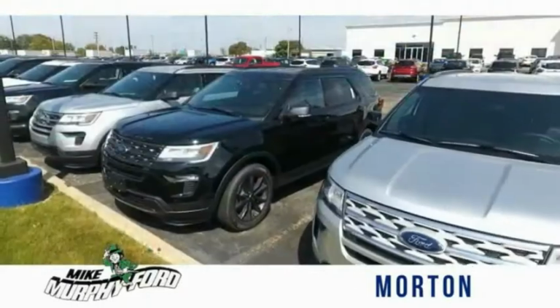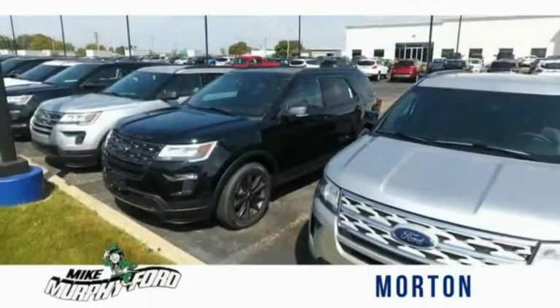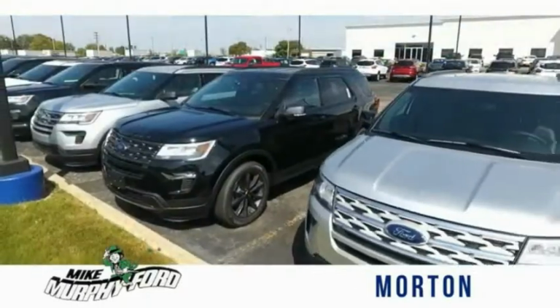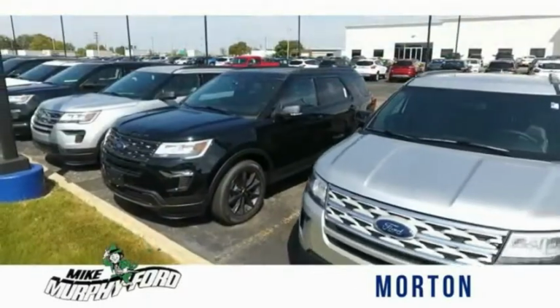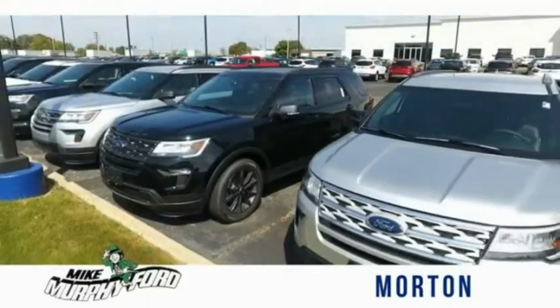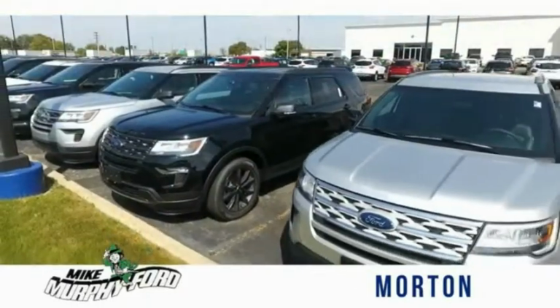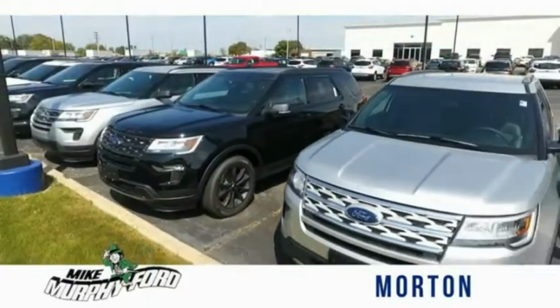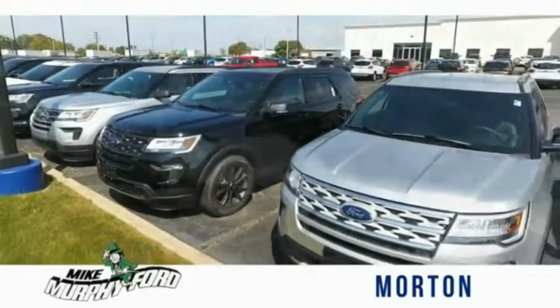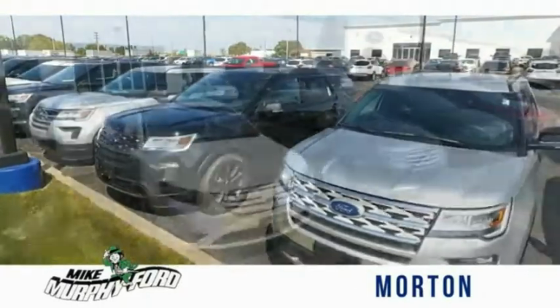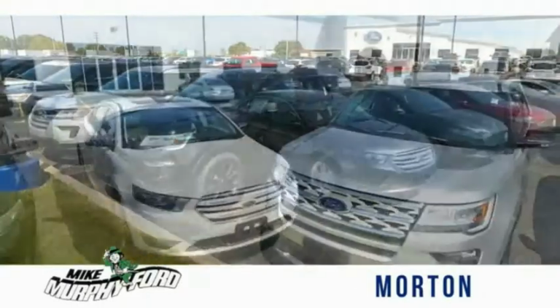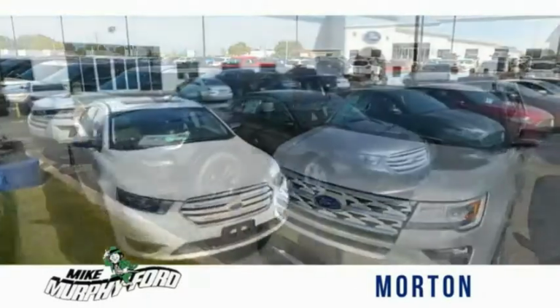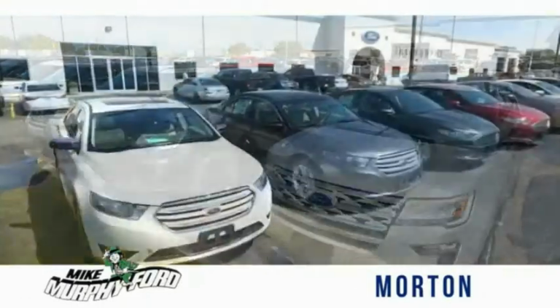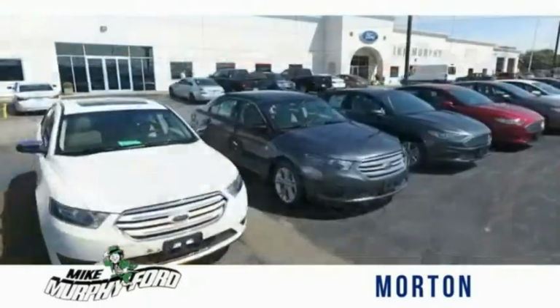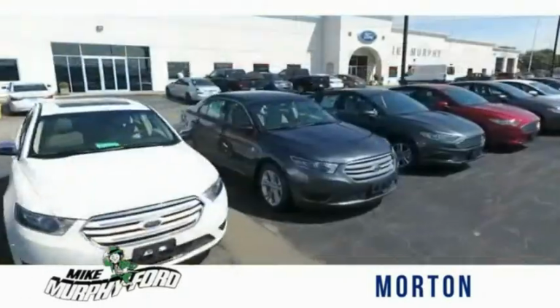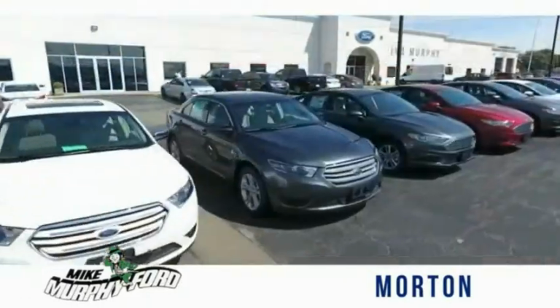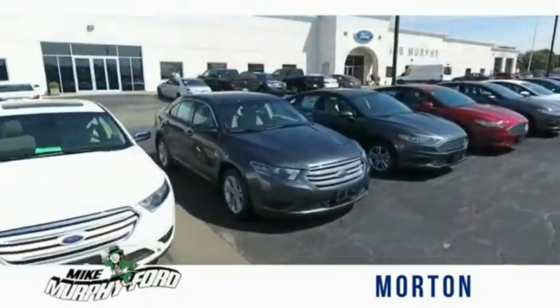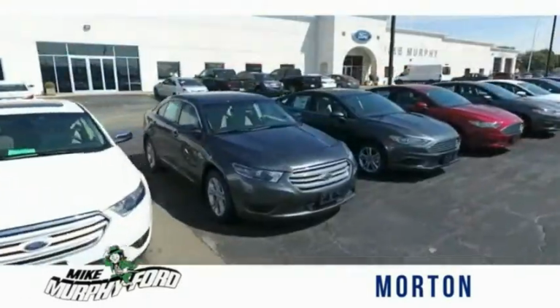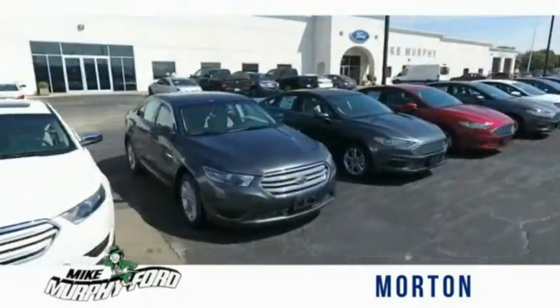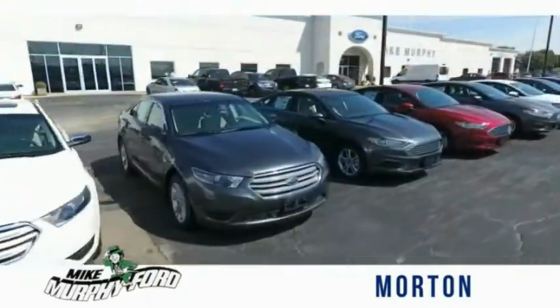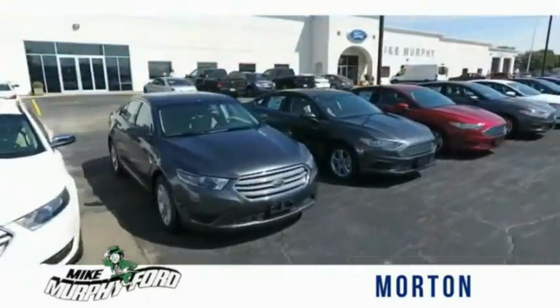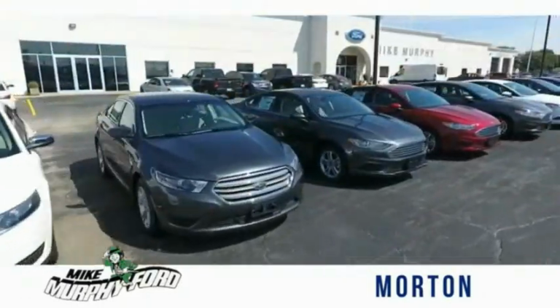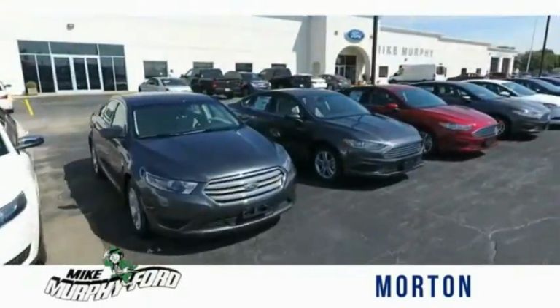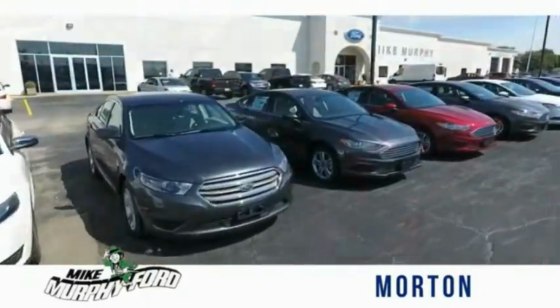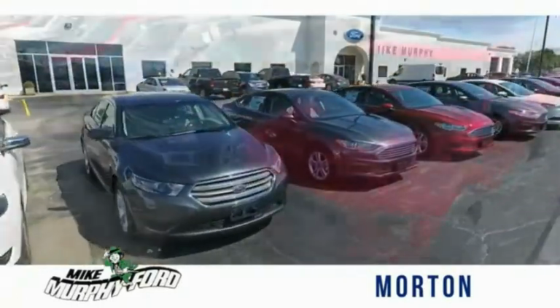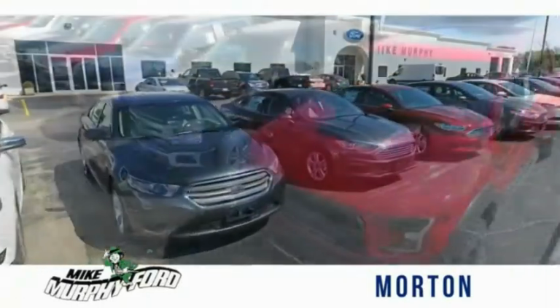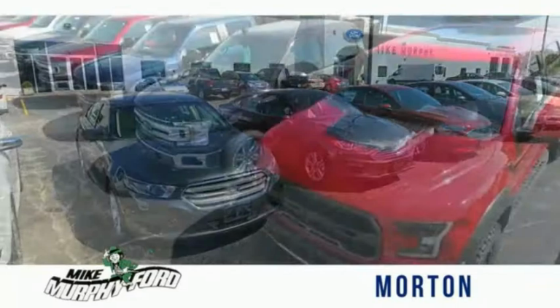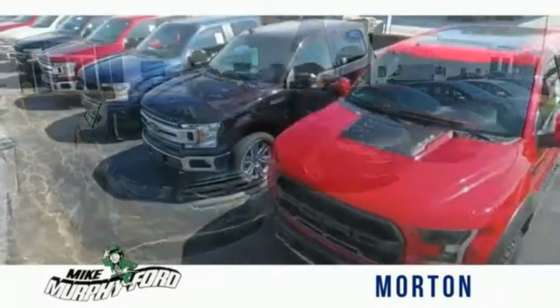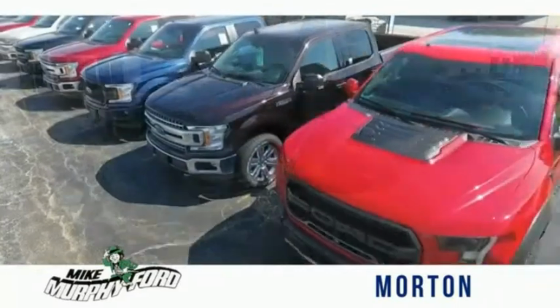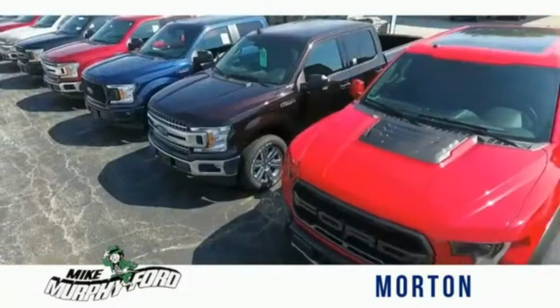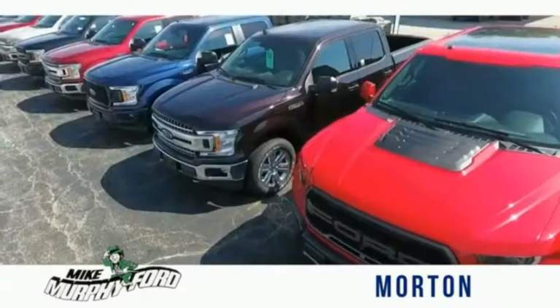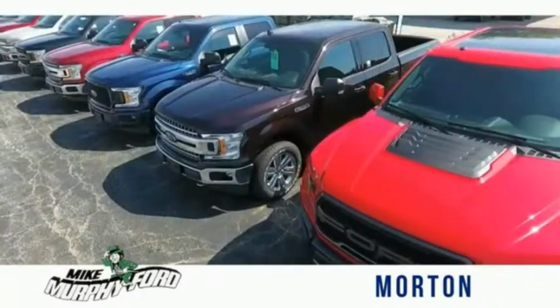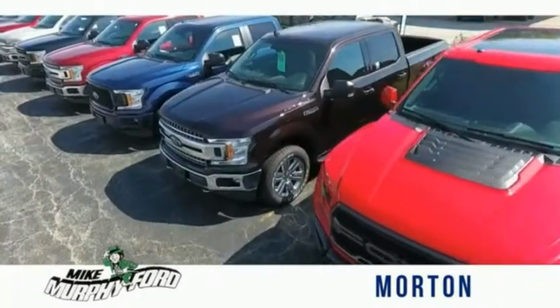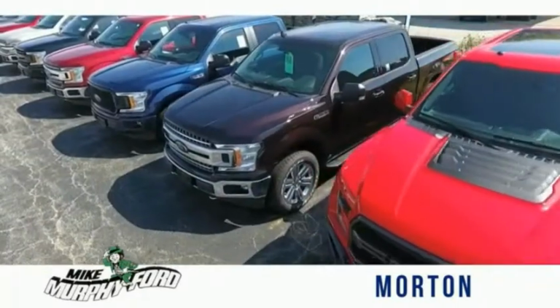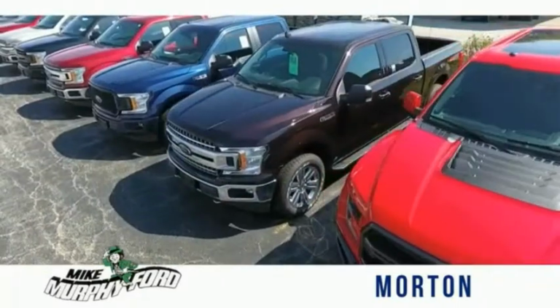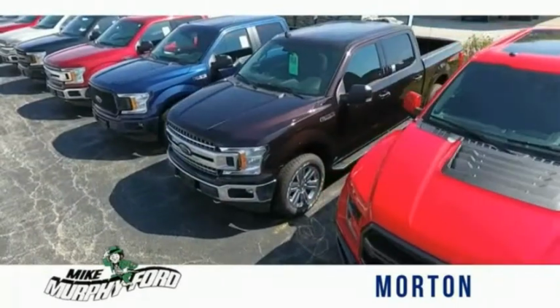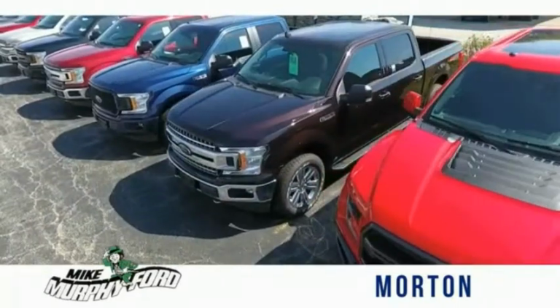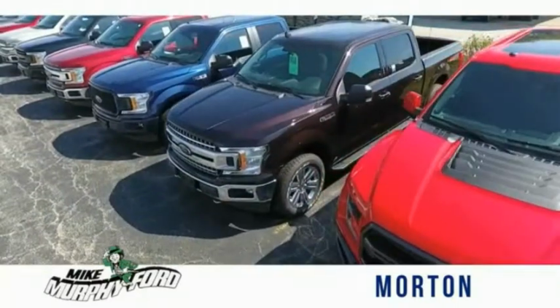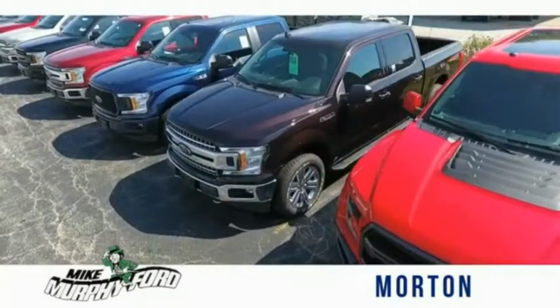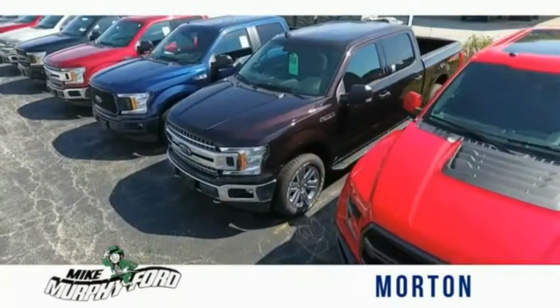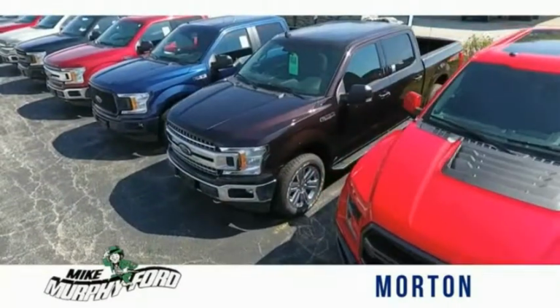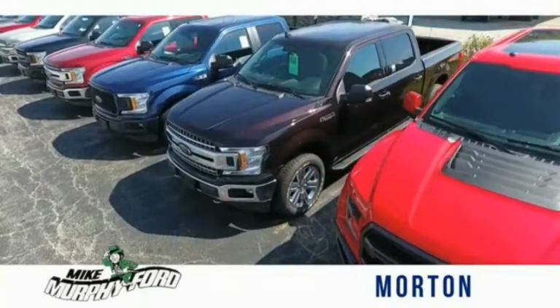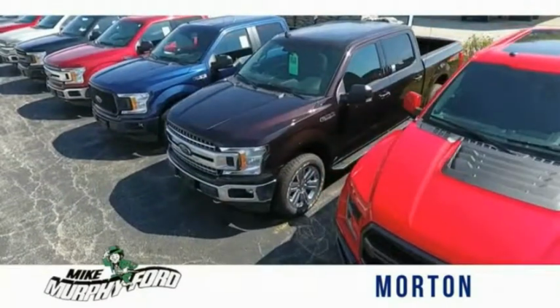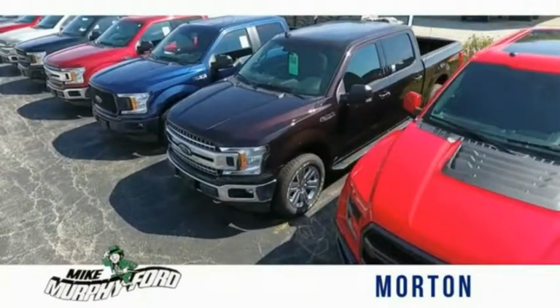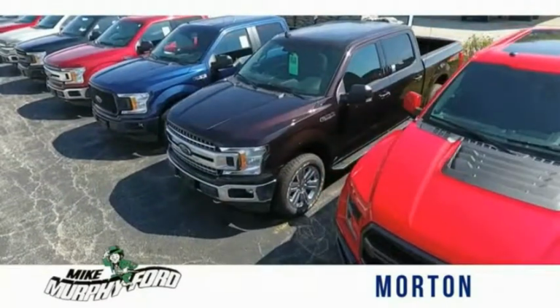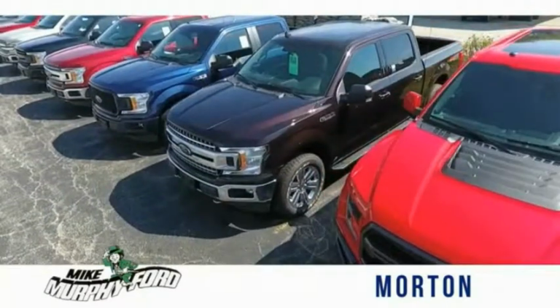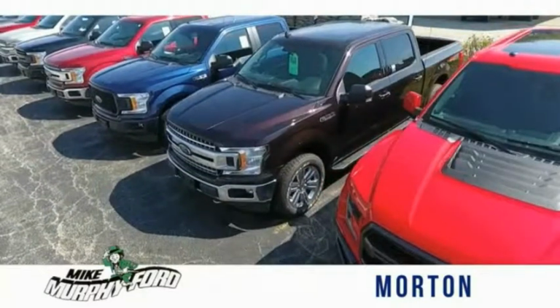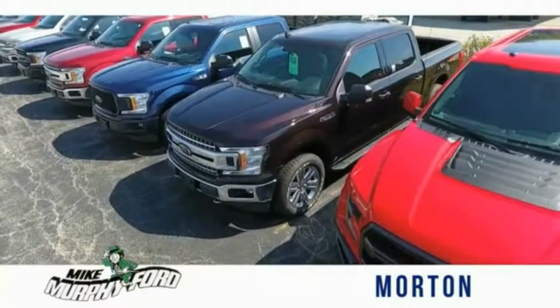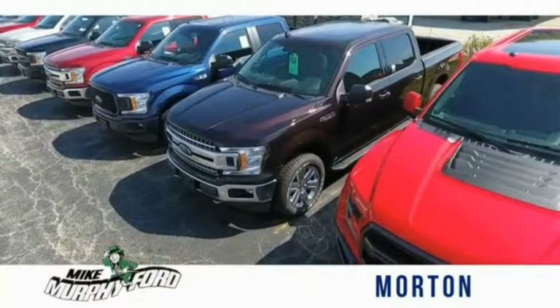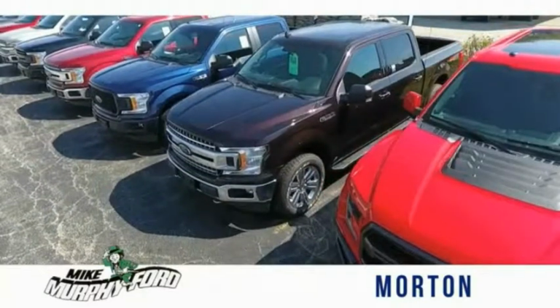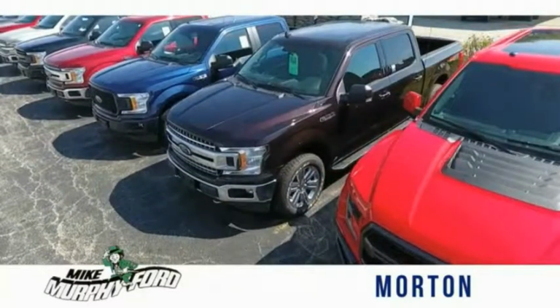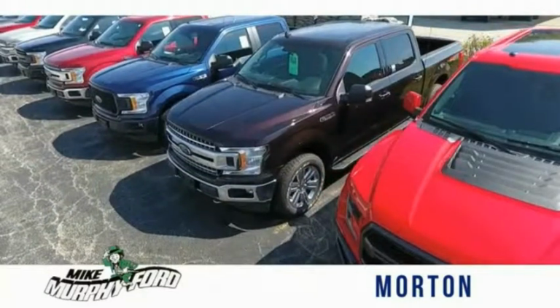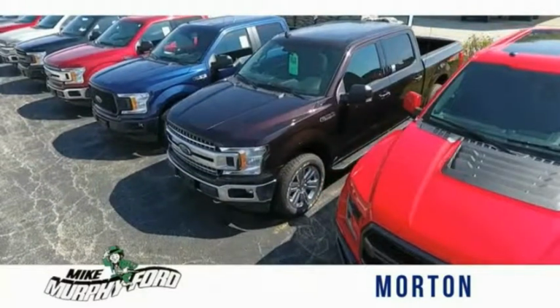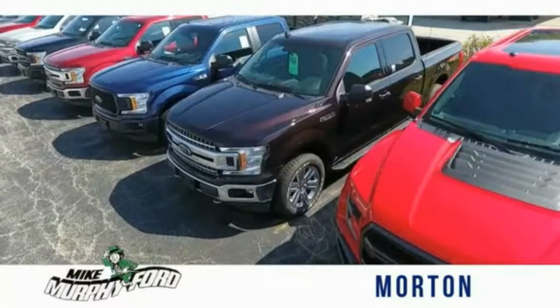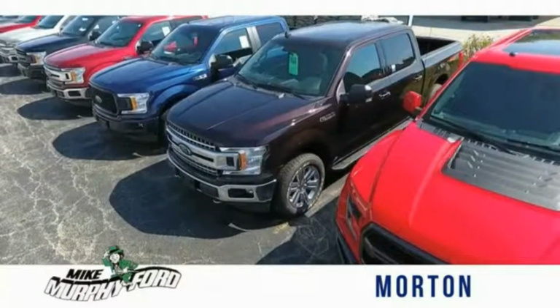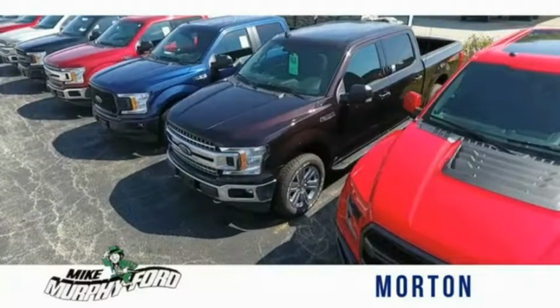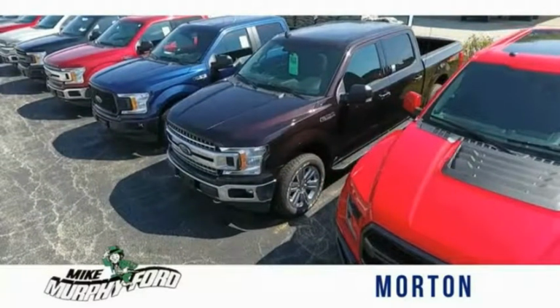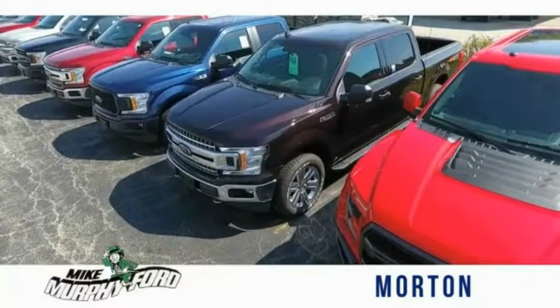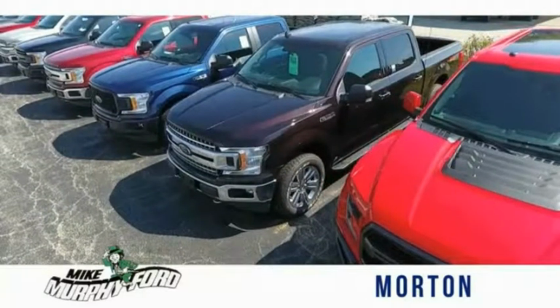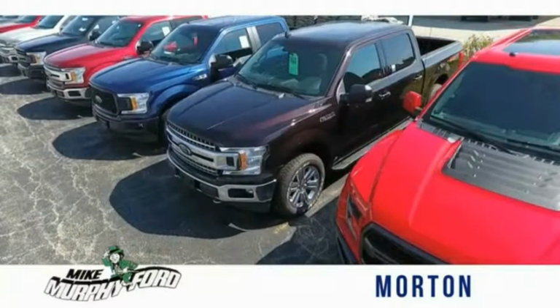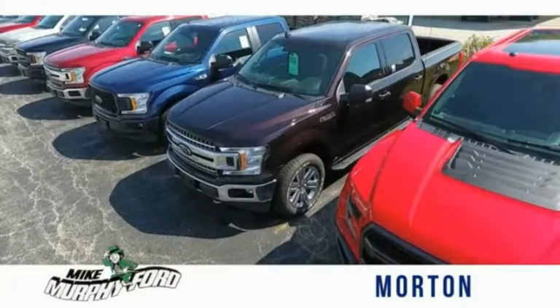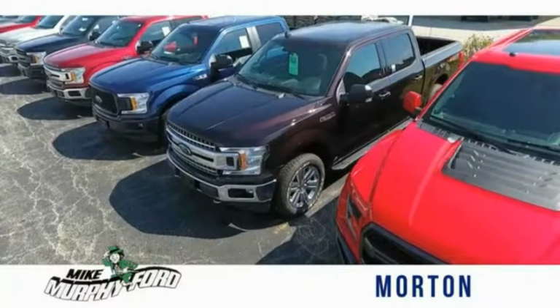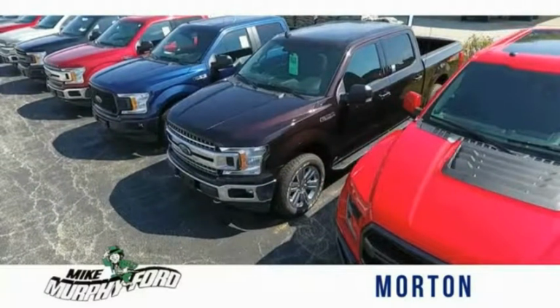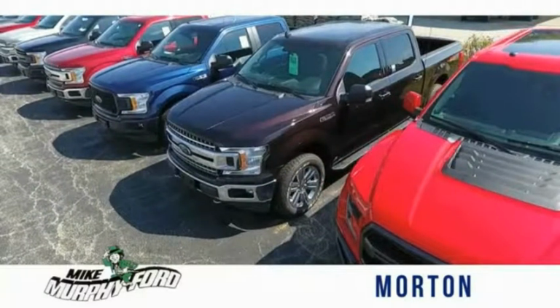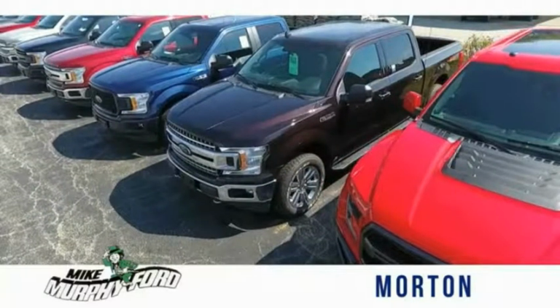Send you more photos, arrange a test drive, arrange financing. Just let us know how we can help. We get it — price sells cars.